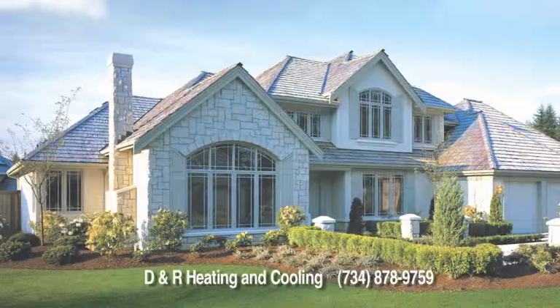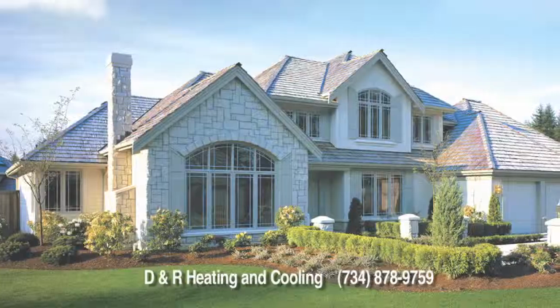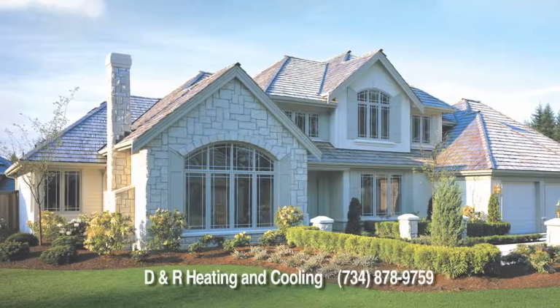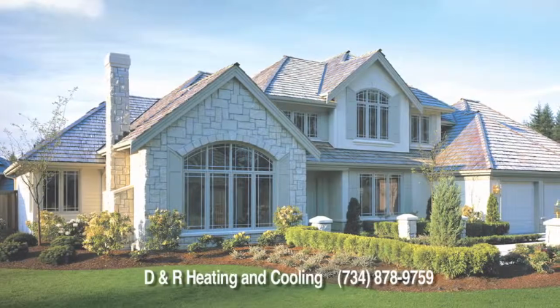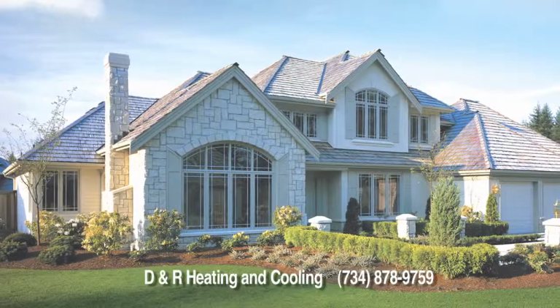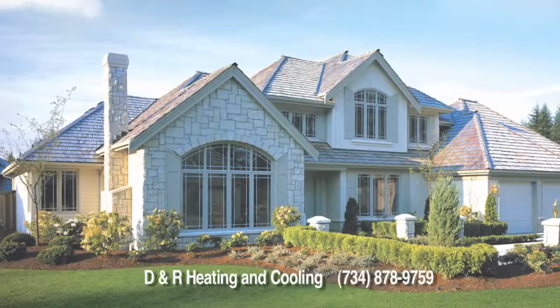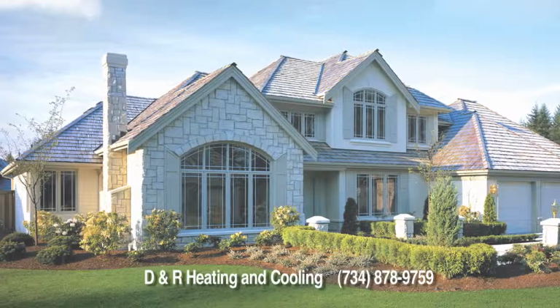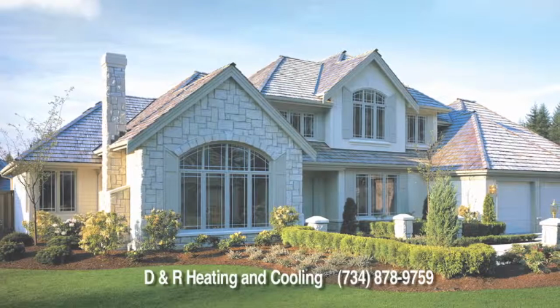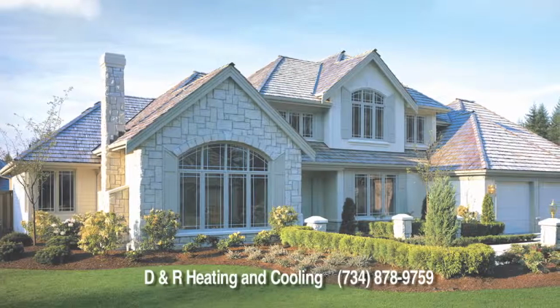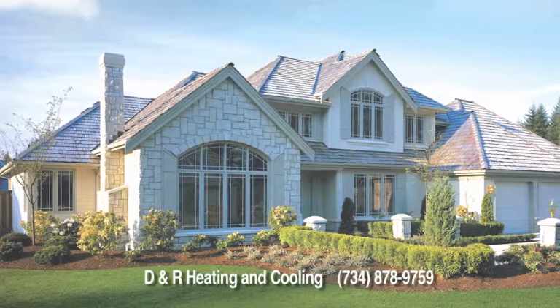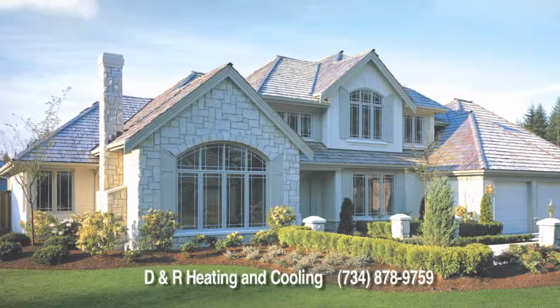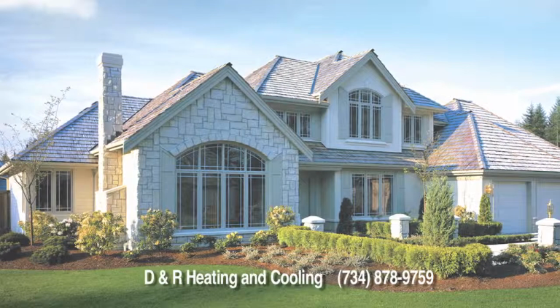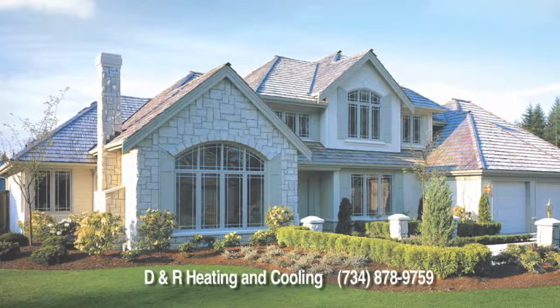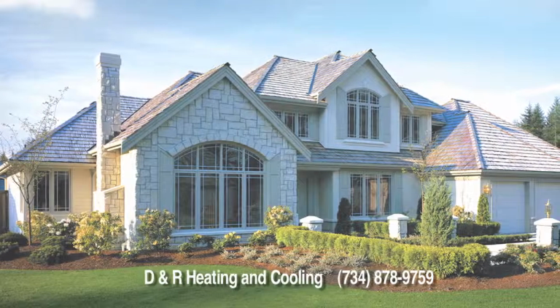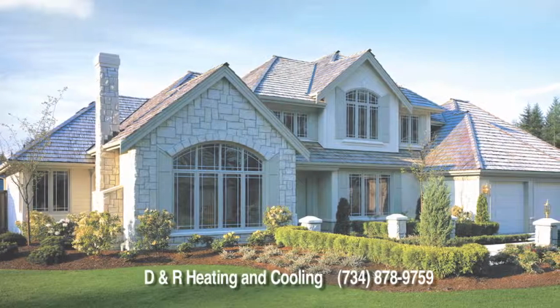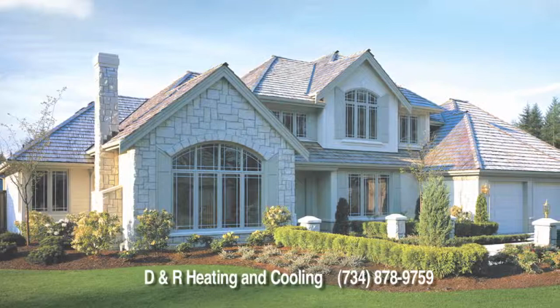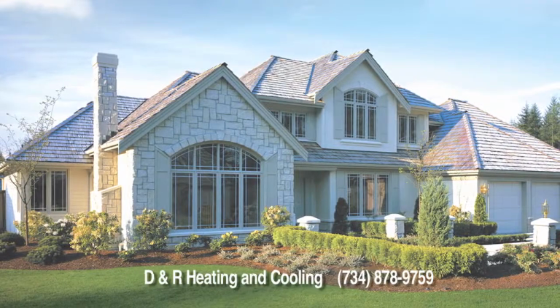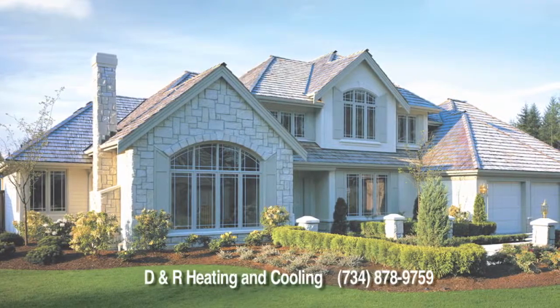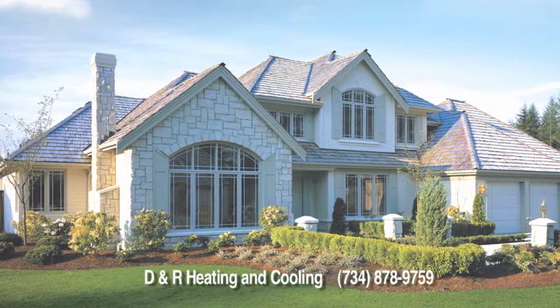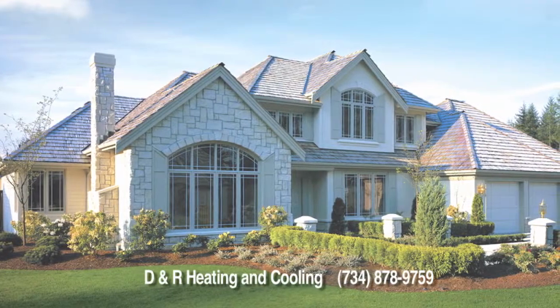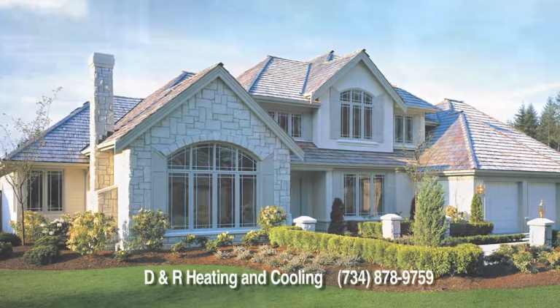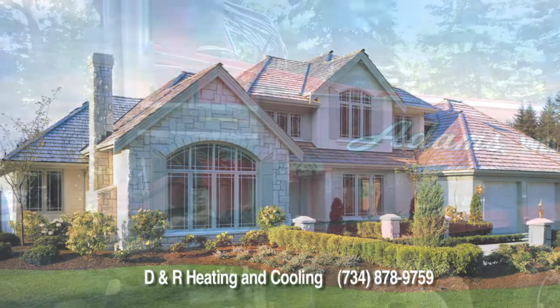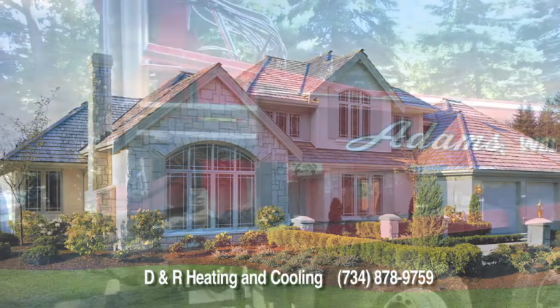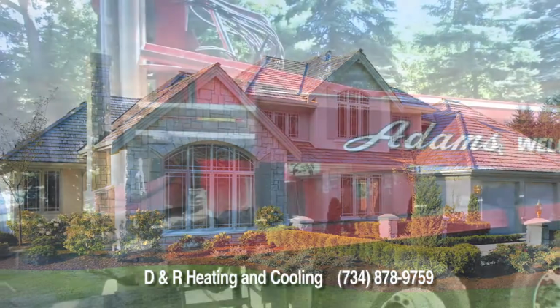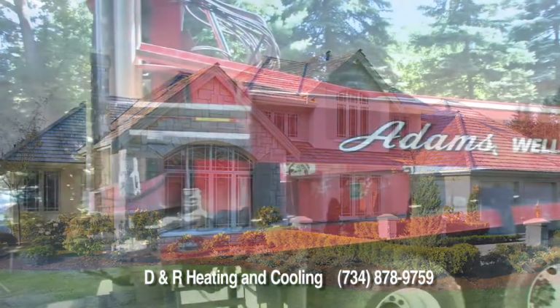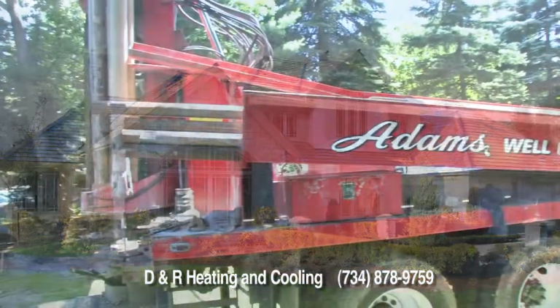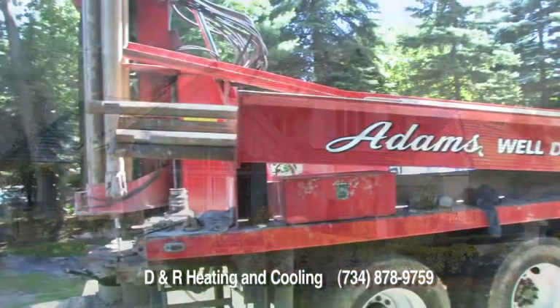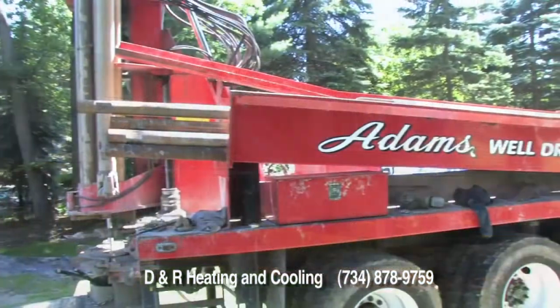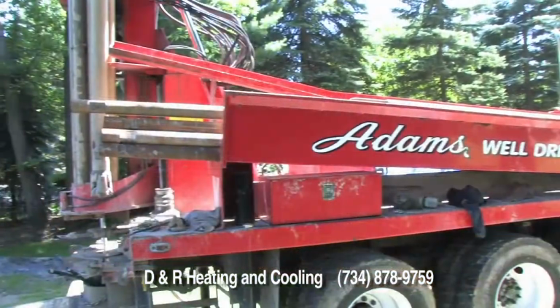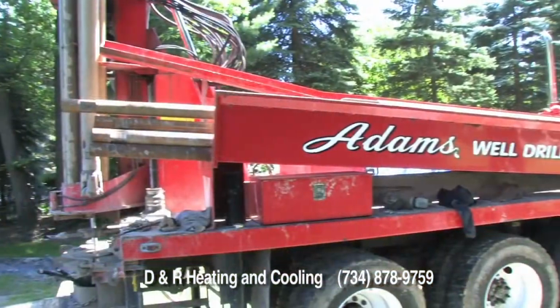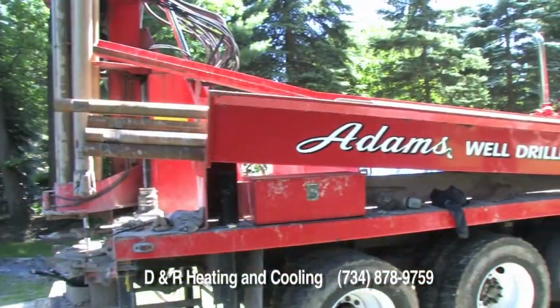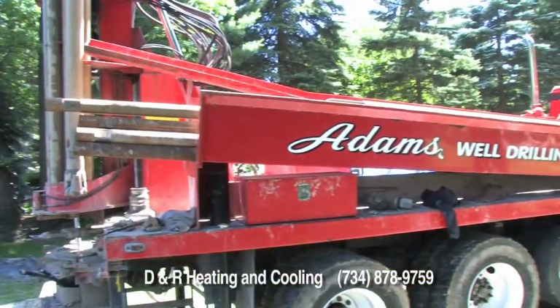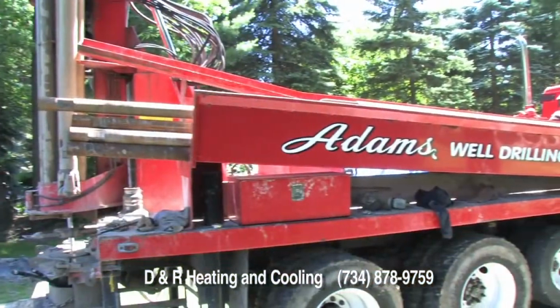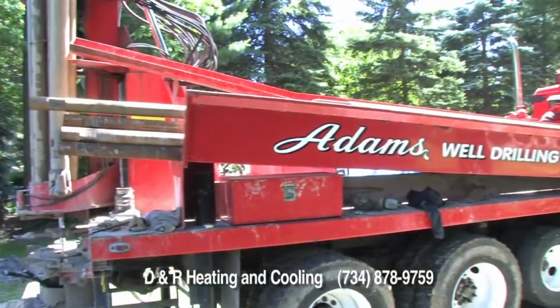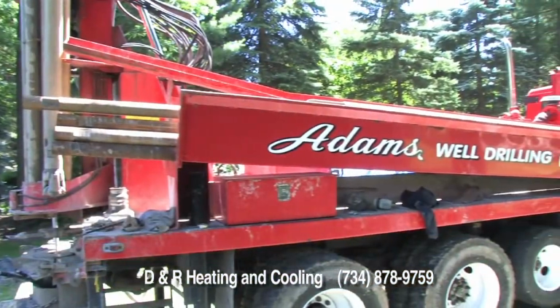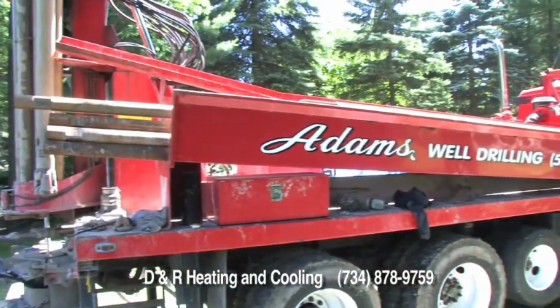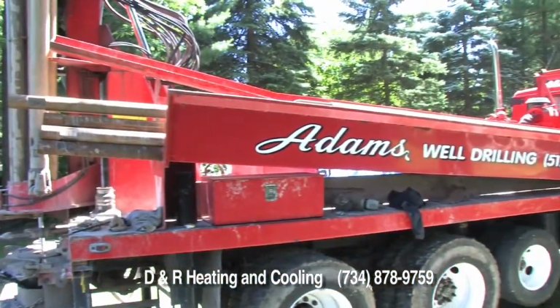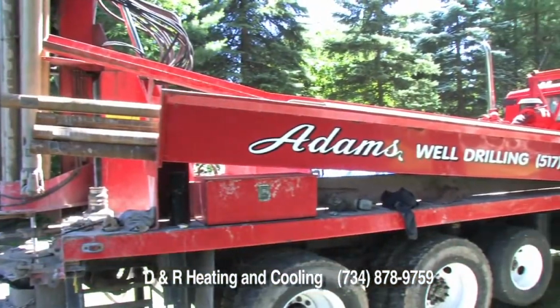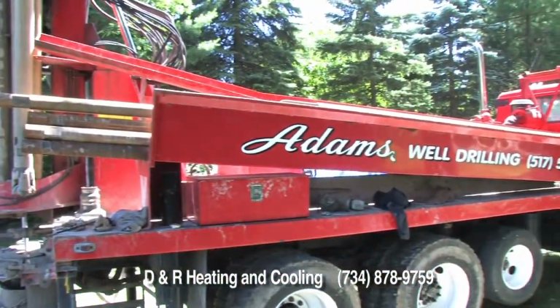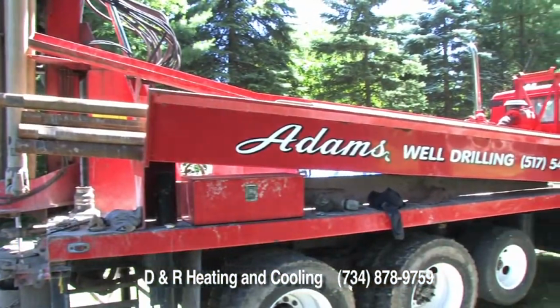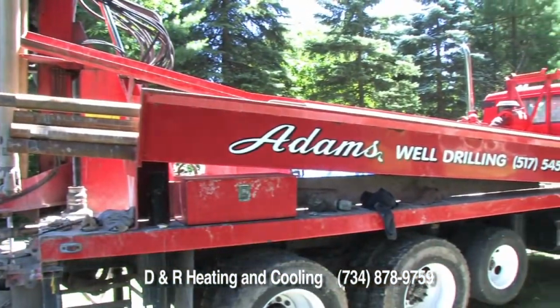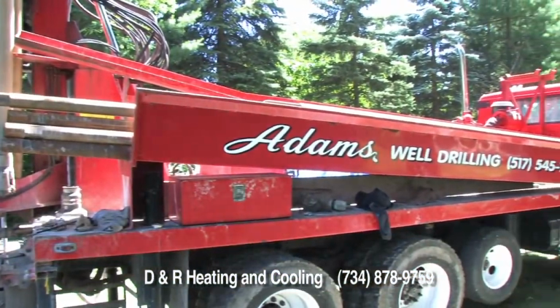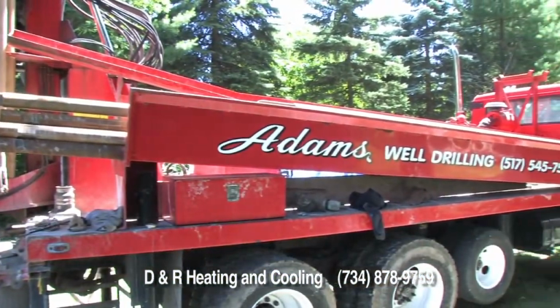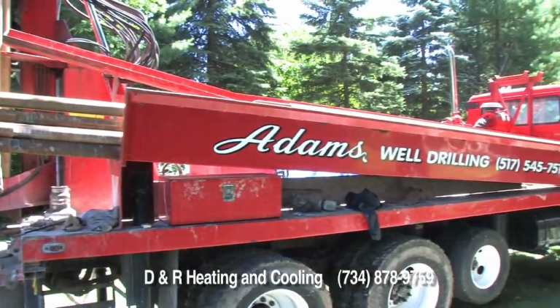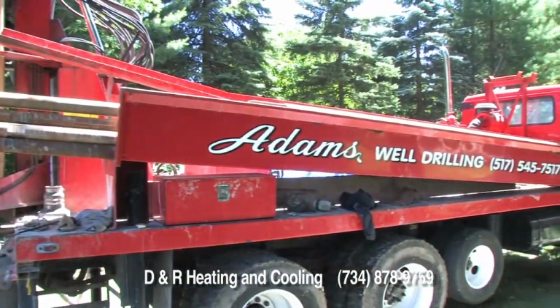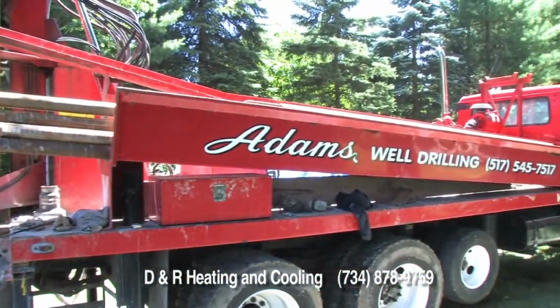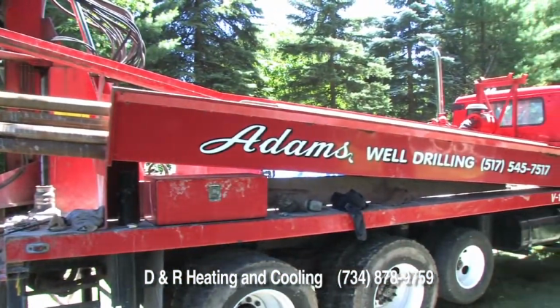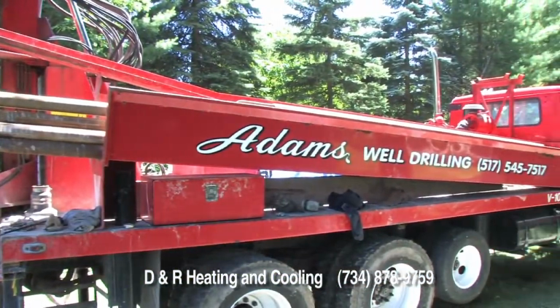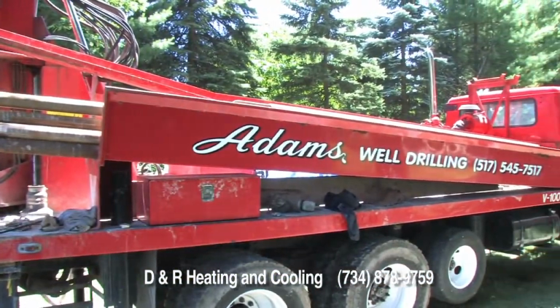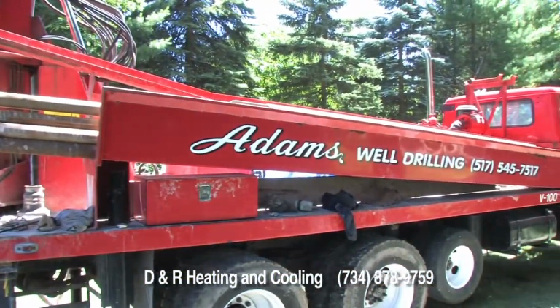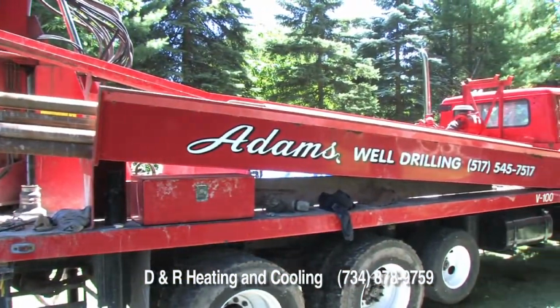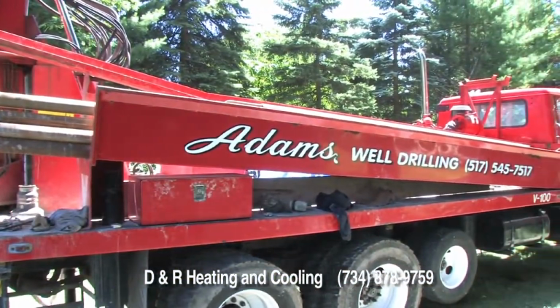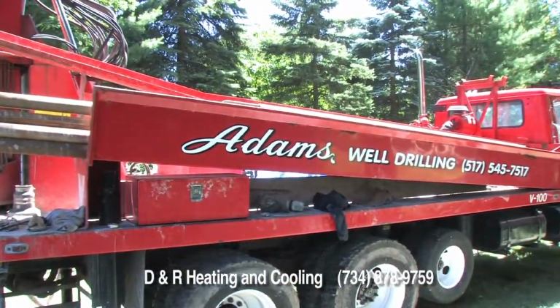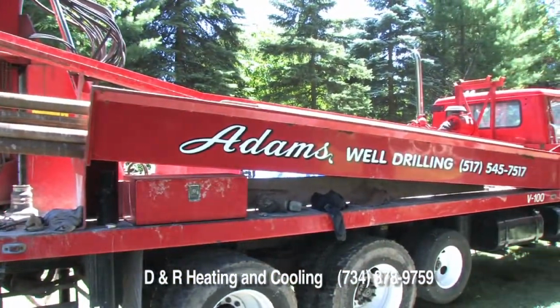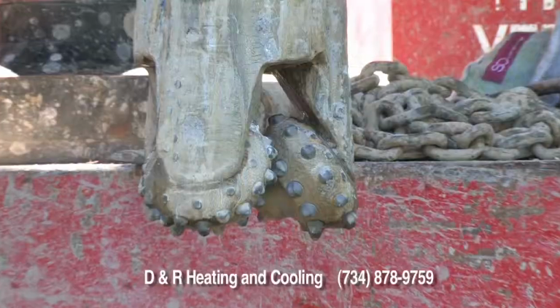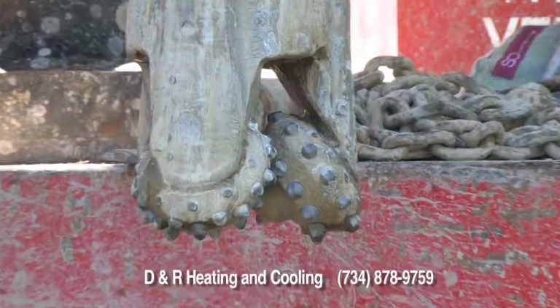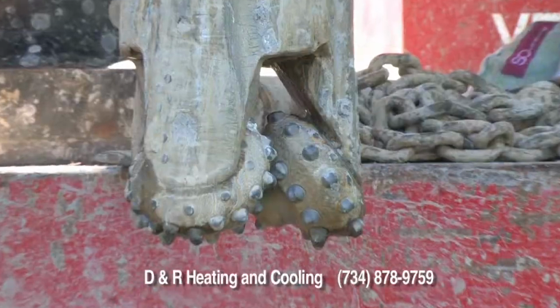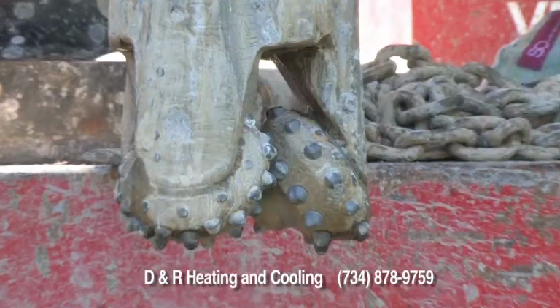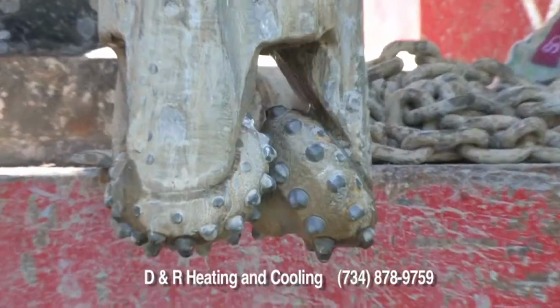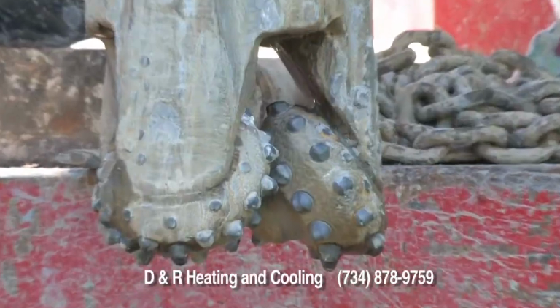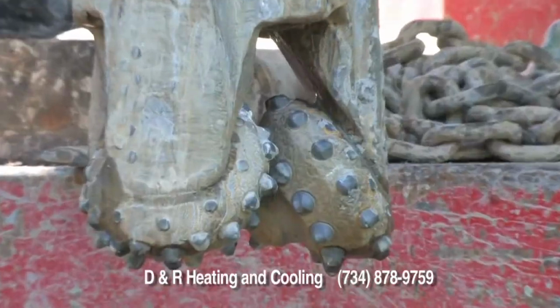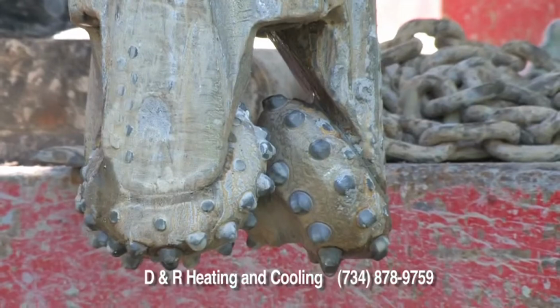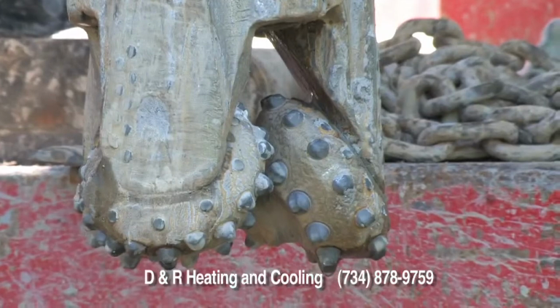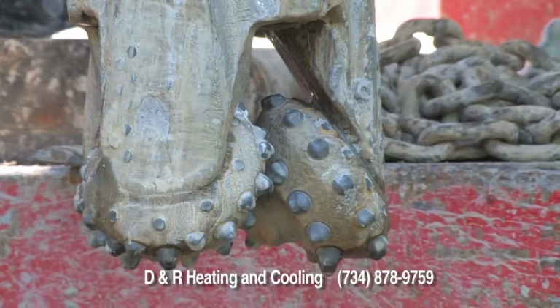First we do an analysis of your home's heating and cooling needs. Then we hire the best well driller, Adams Well Drilling, to drill your geothermal wells.